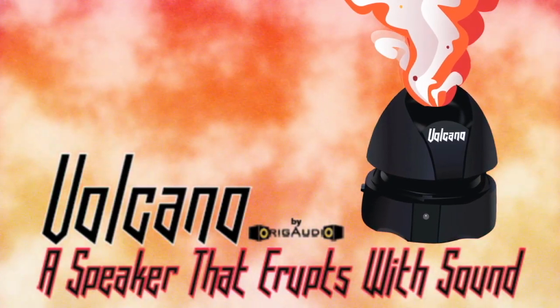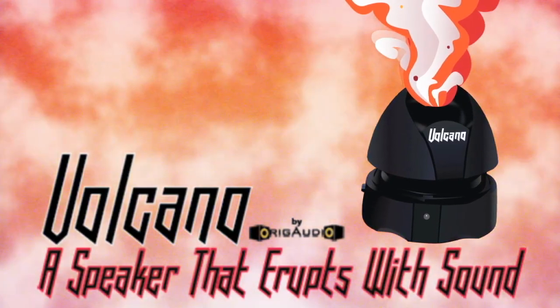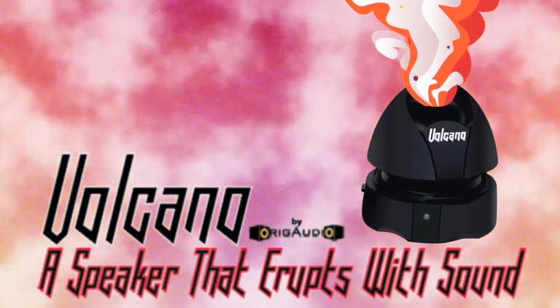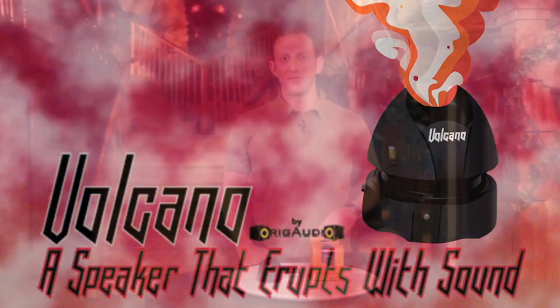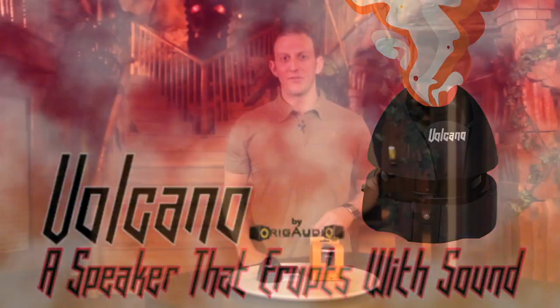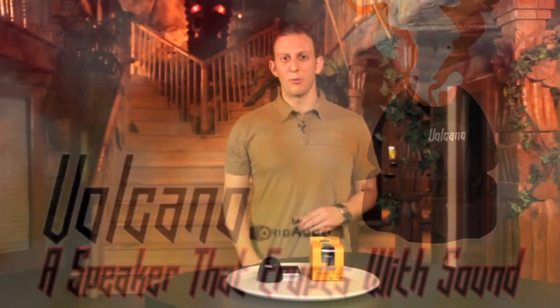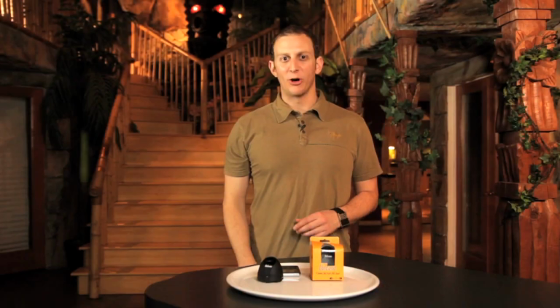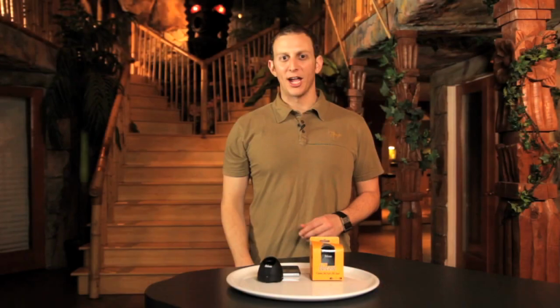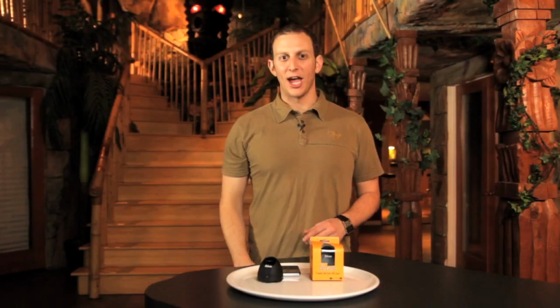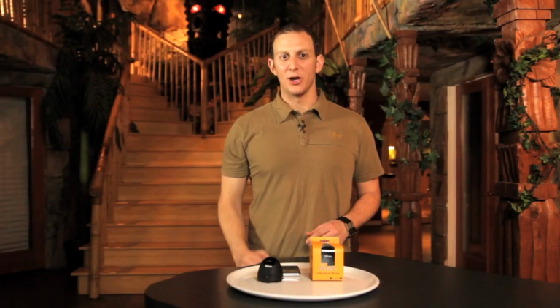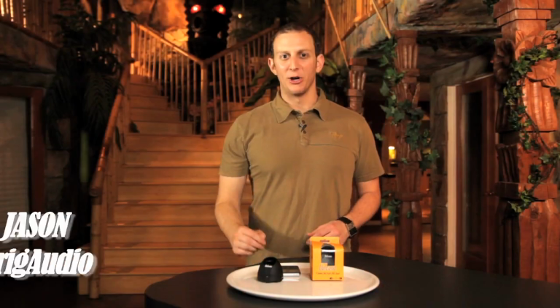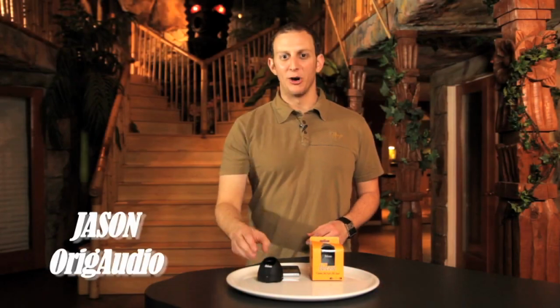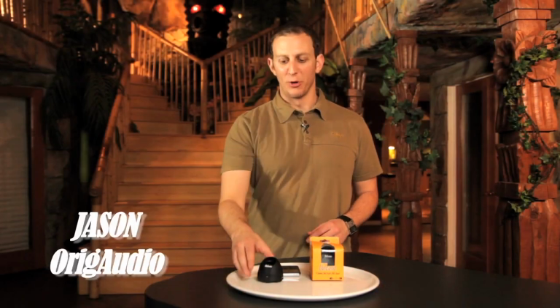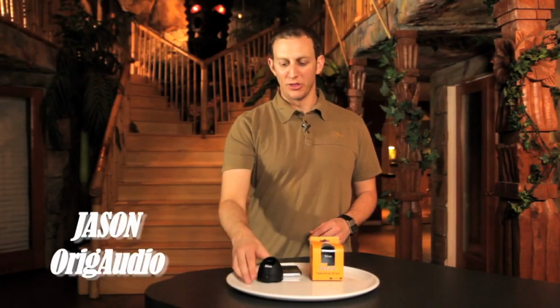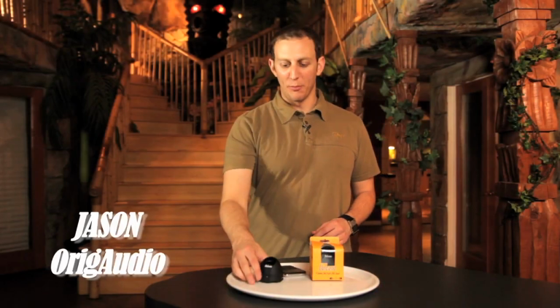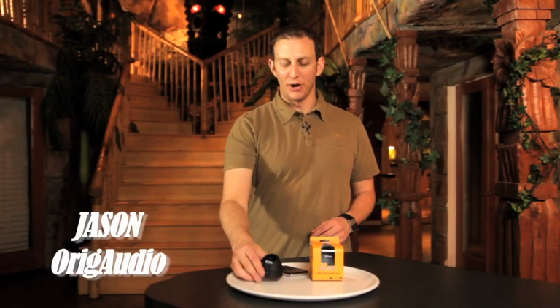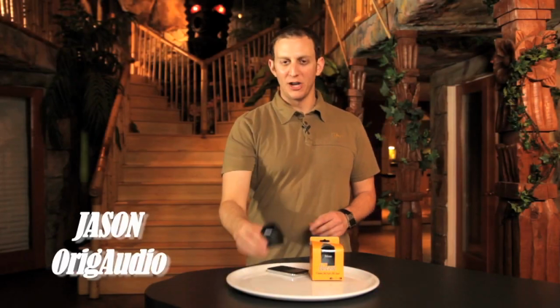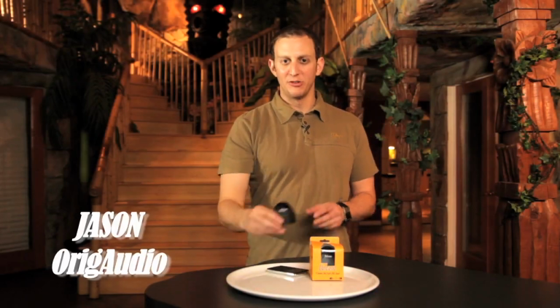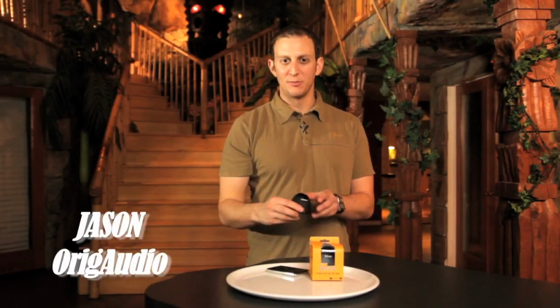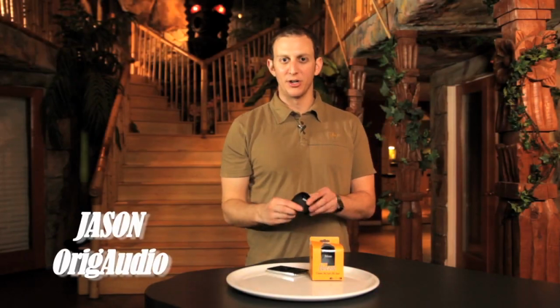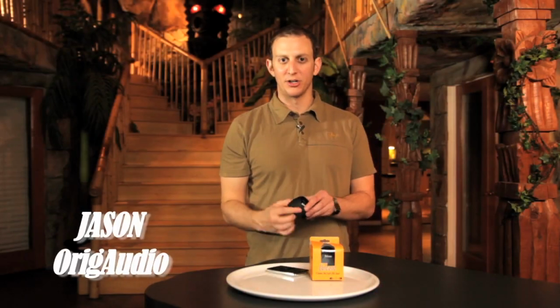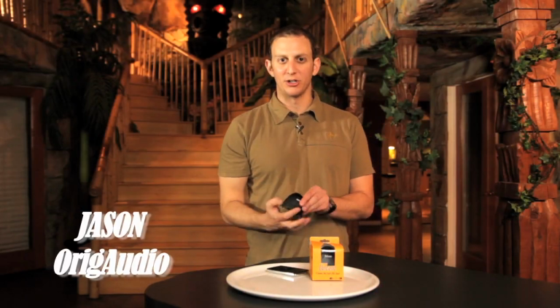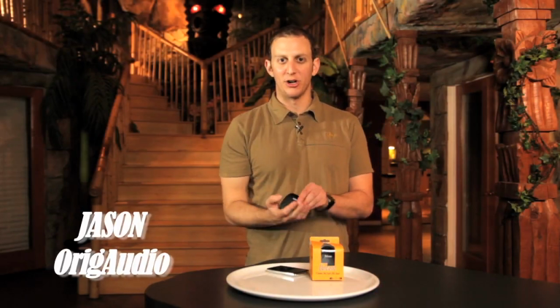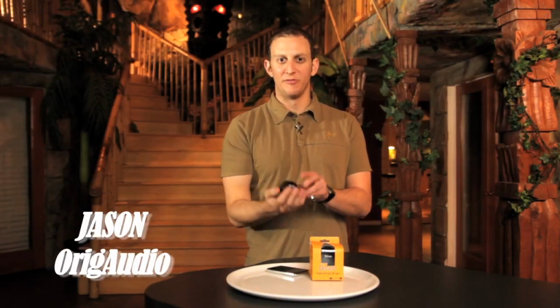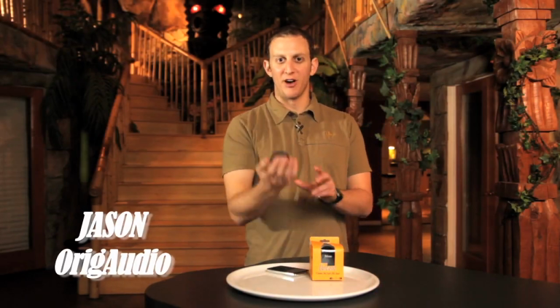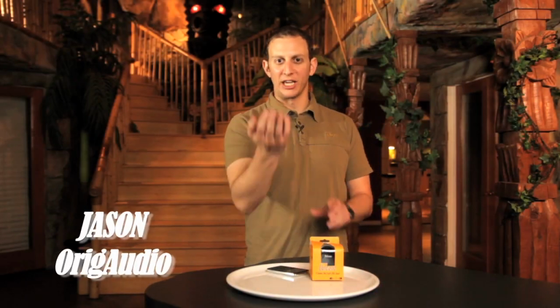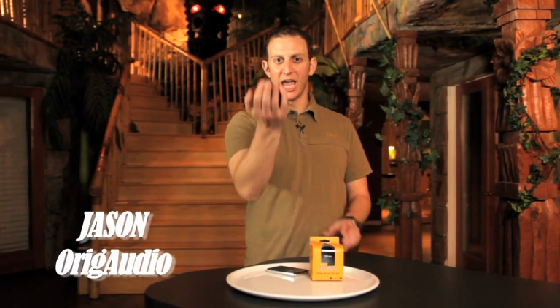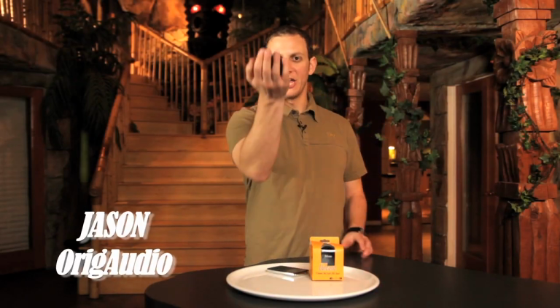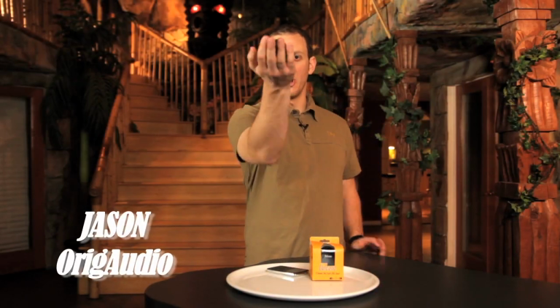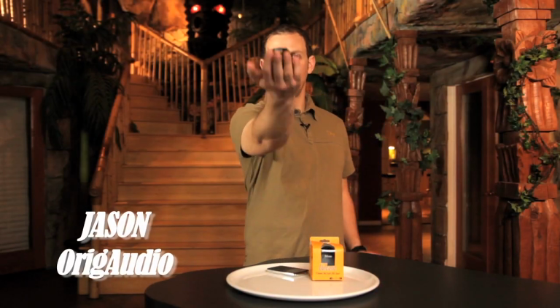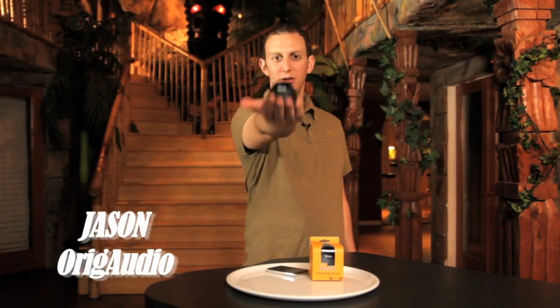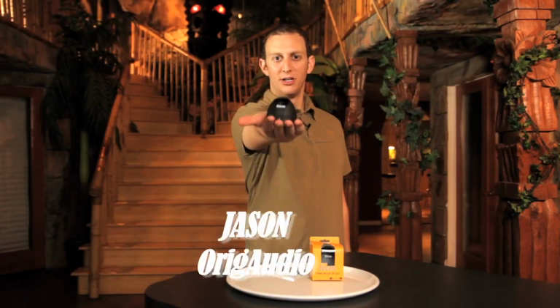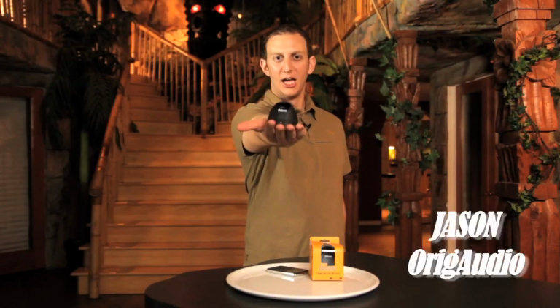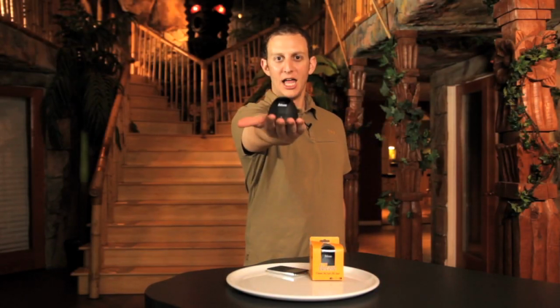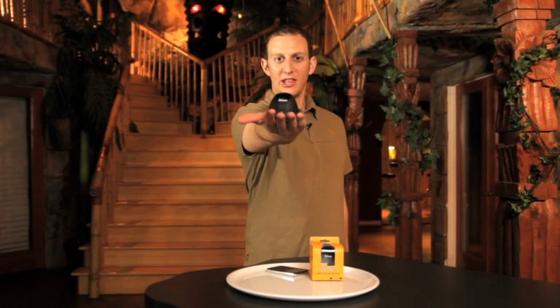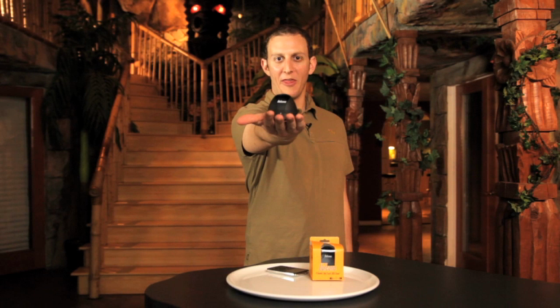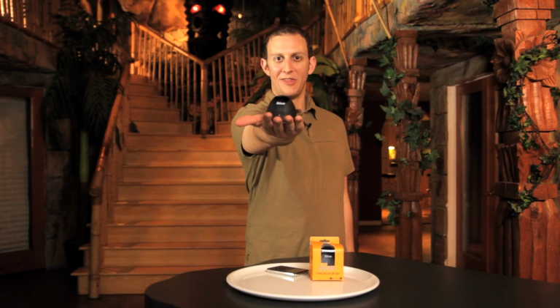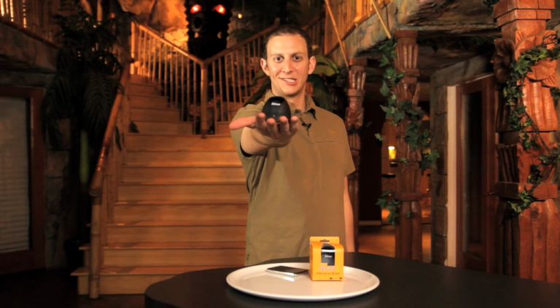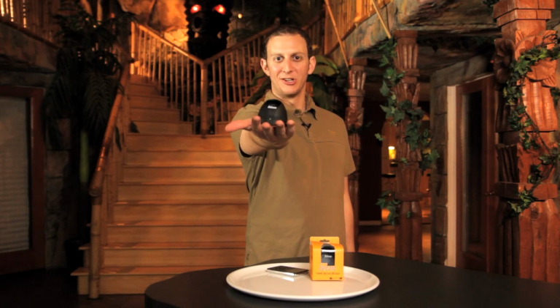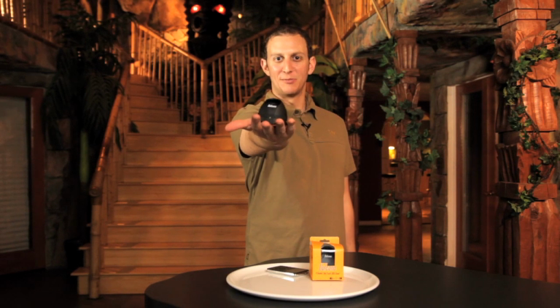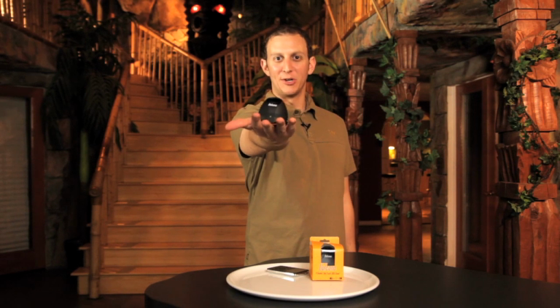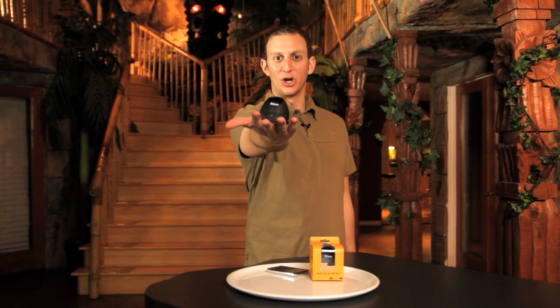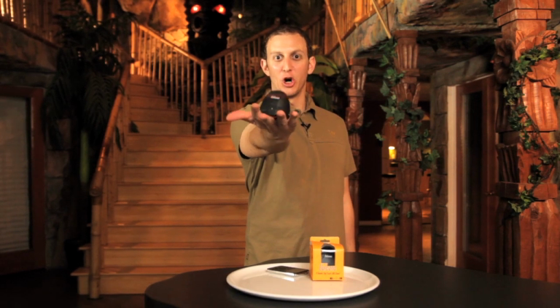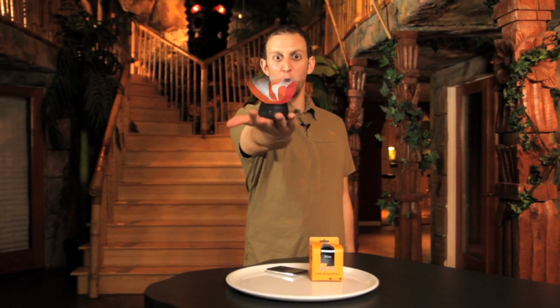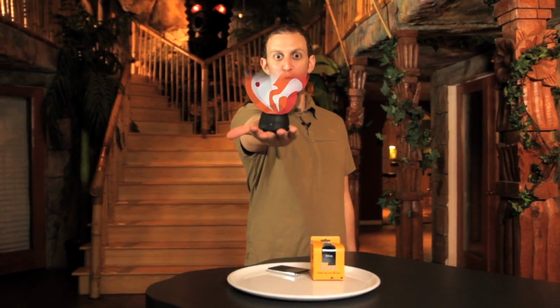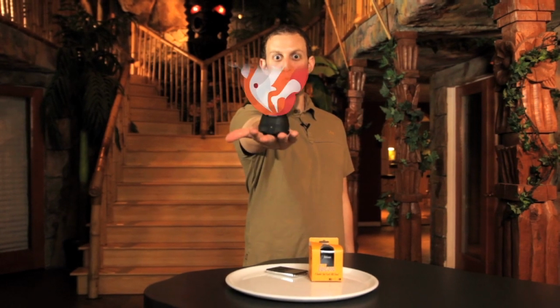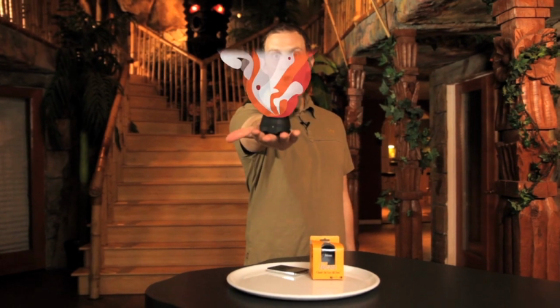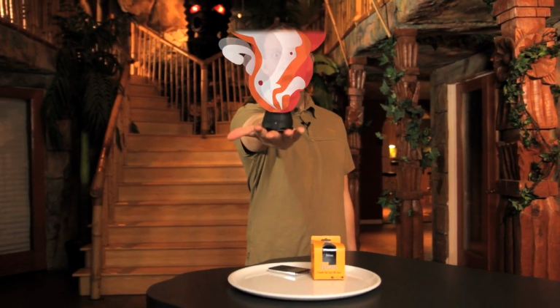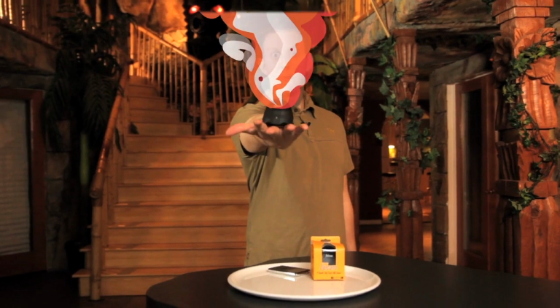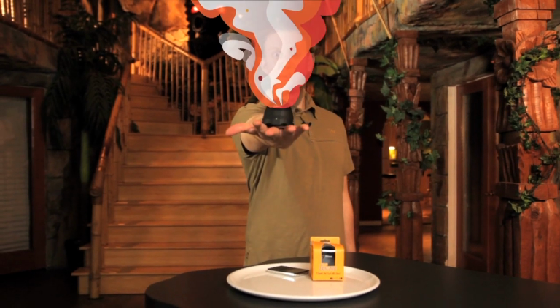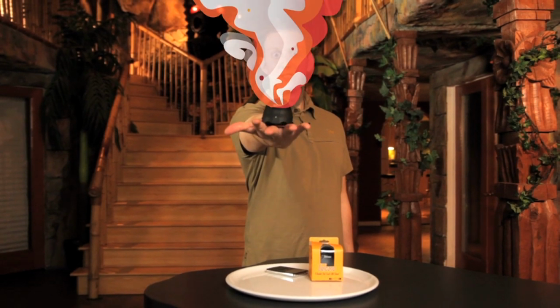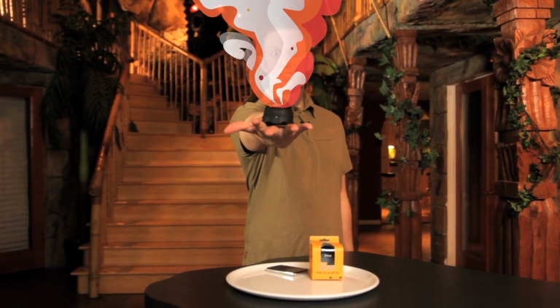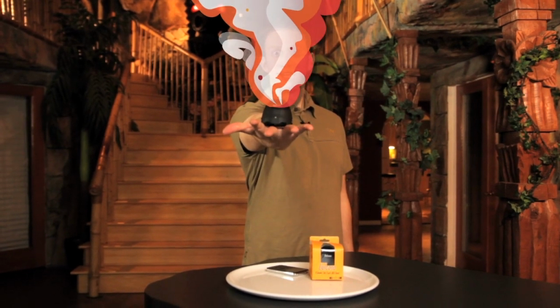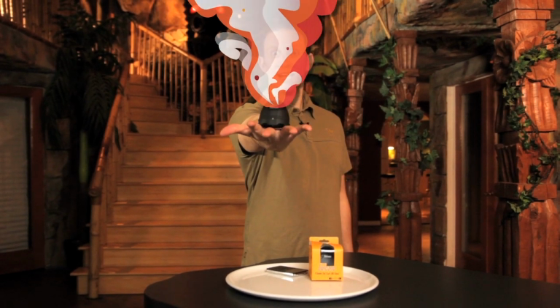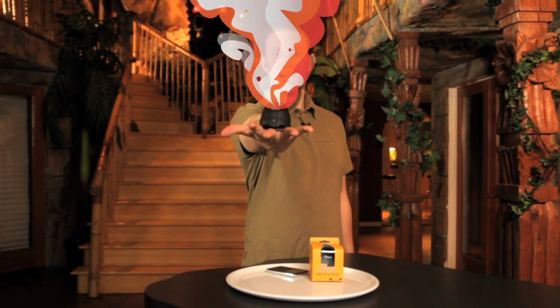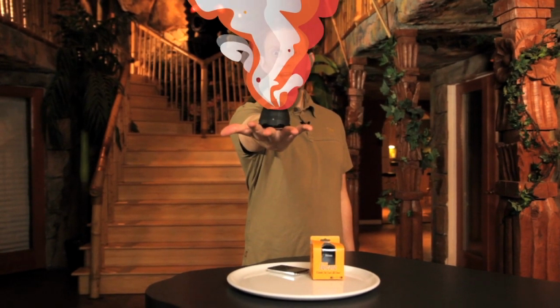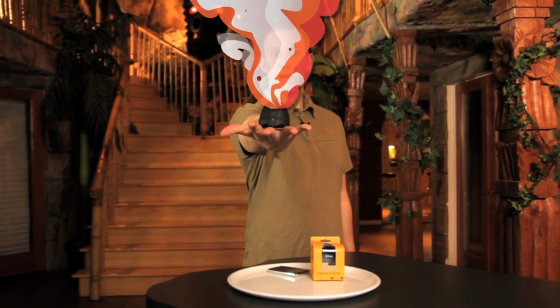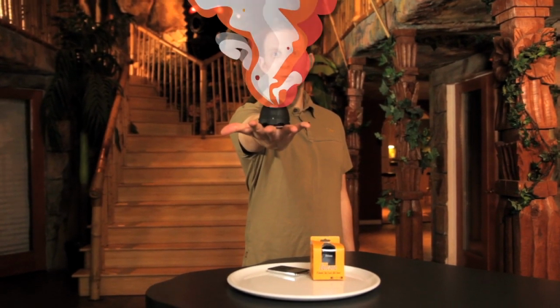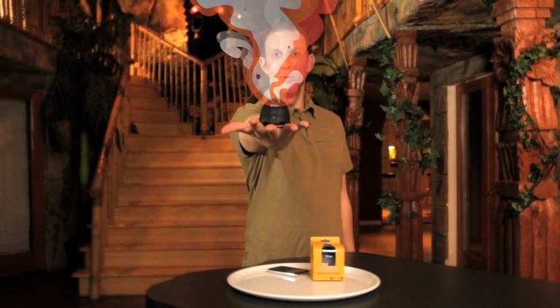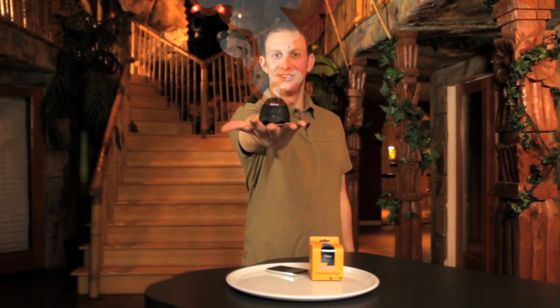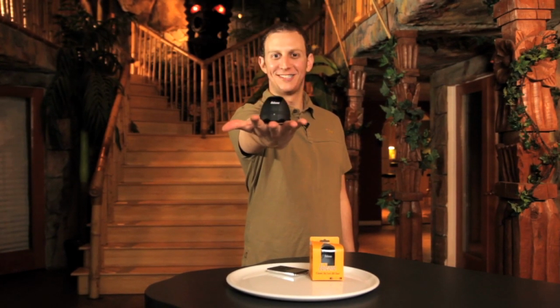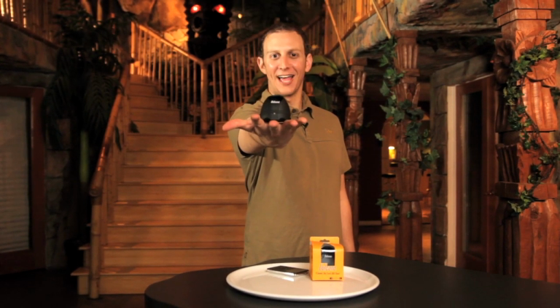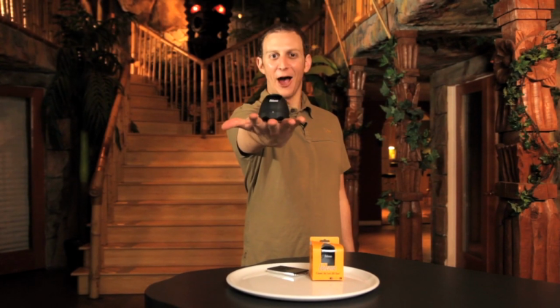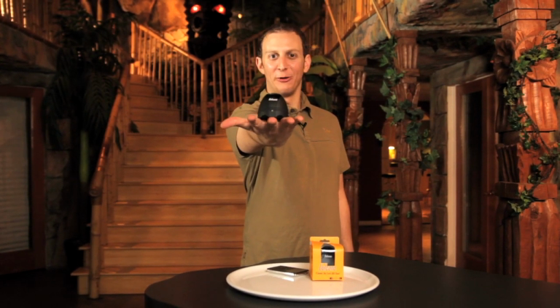Jason from Origadio here with our brand new speaker called Volcano. This little speaker erupts with sound.